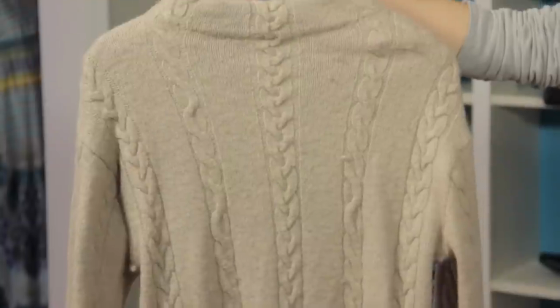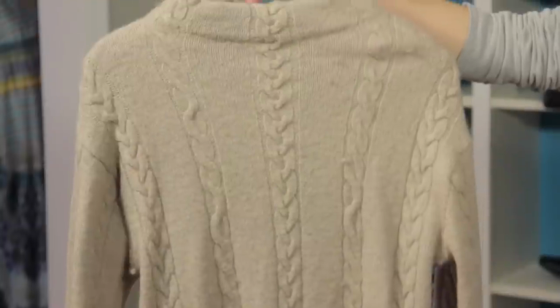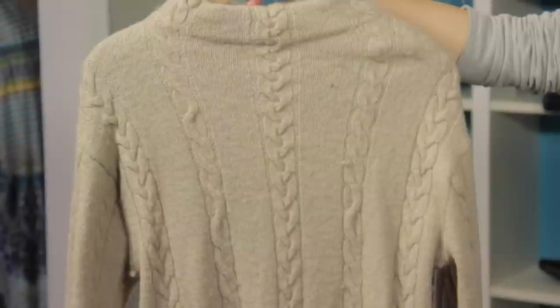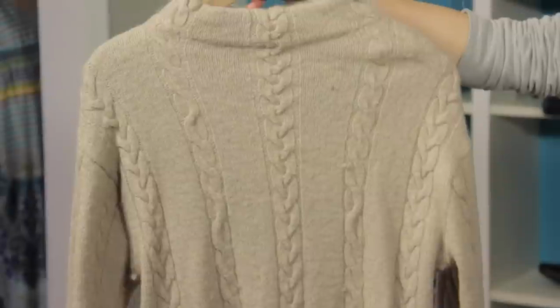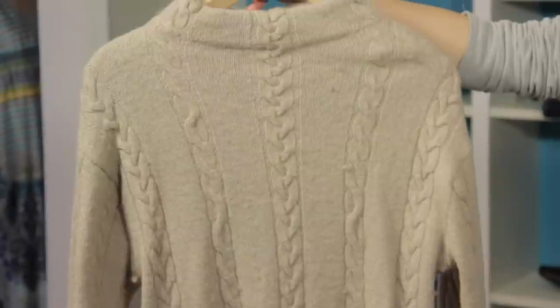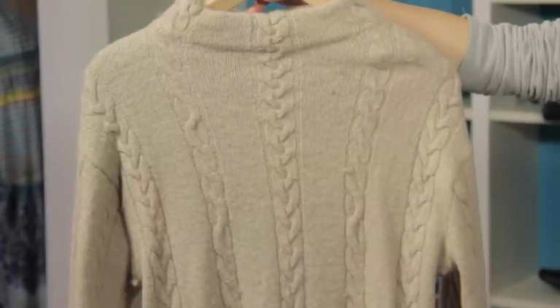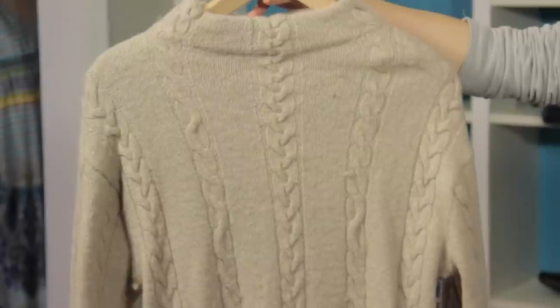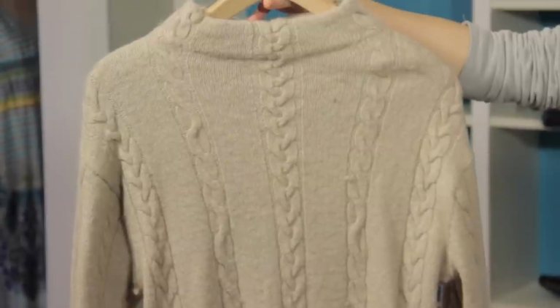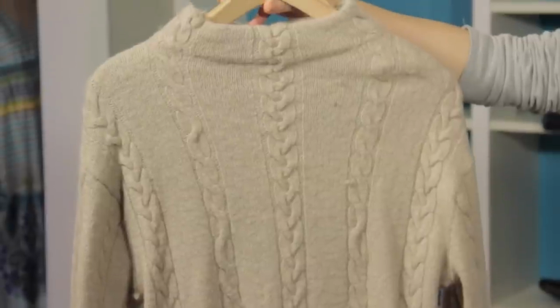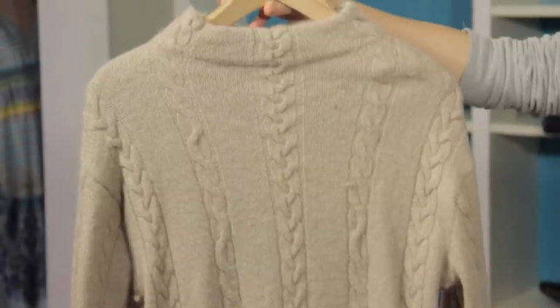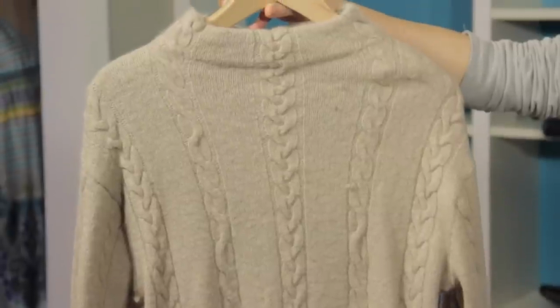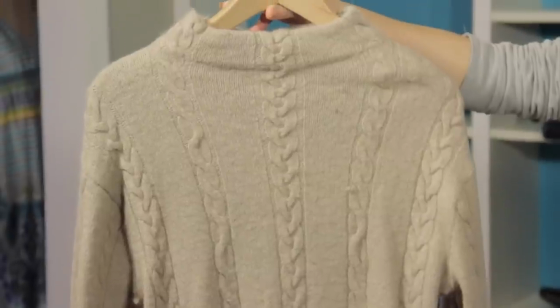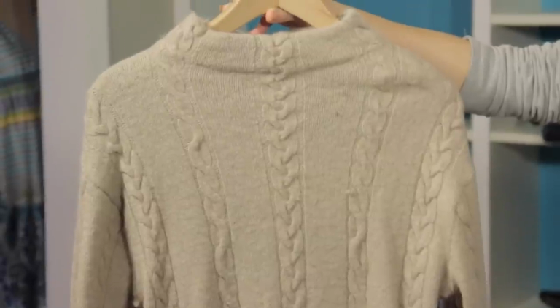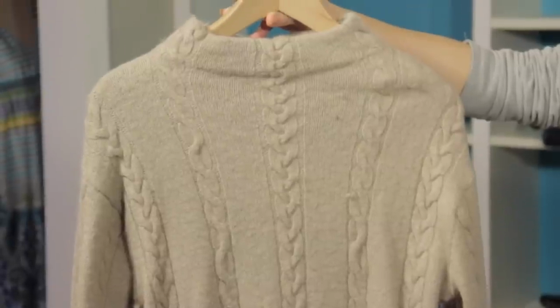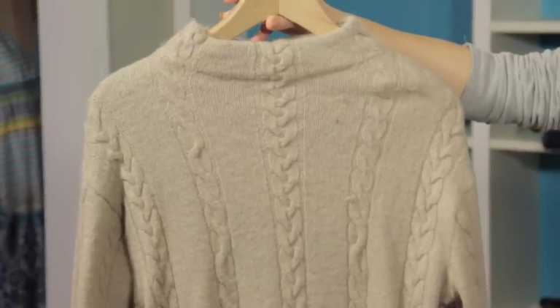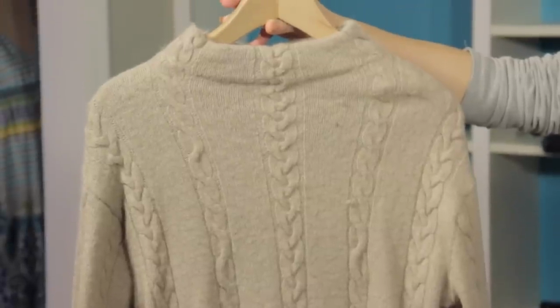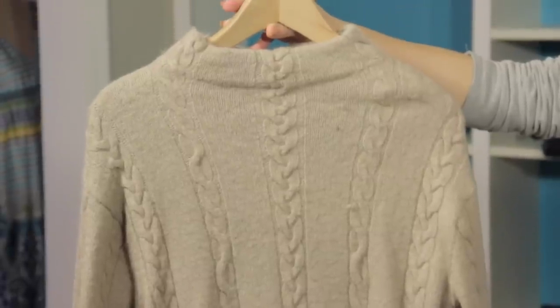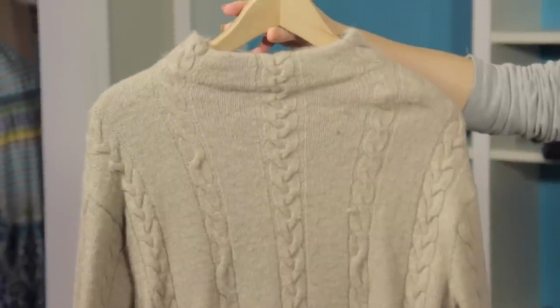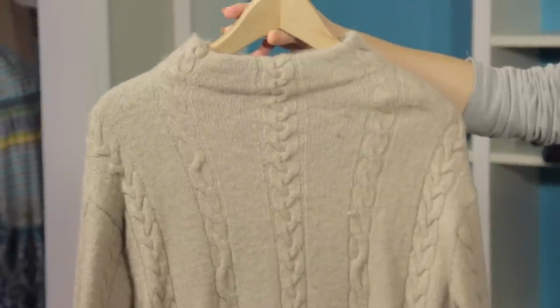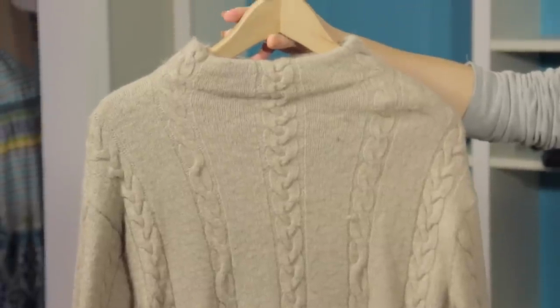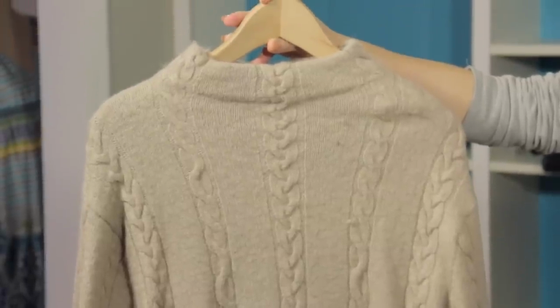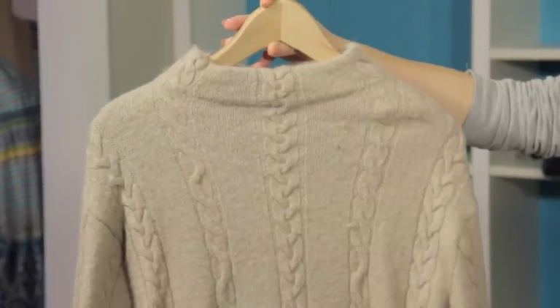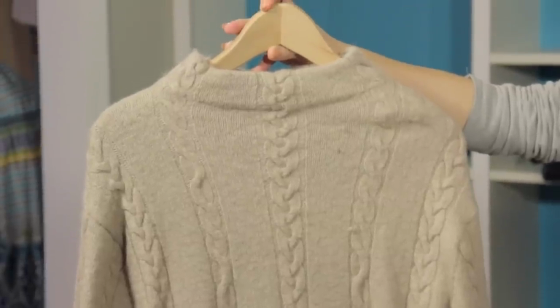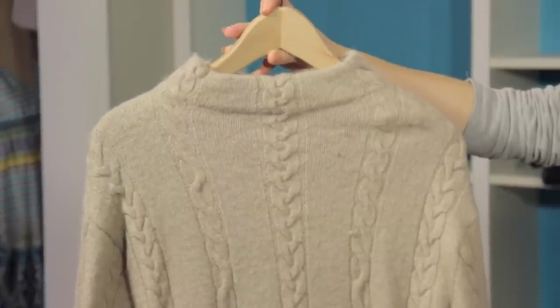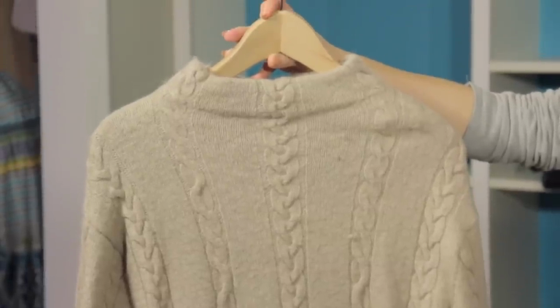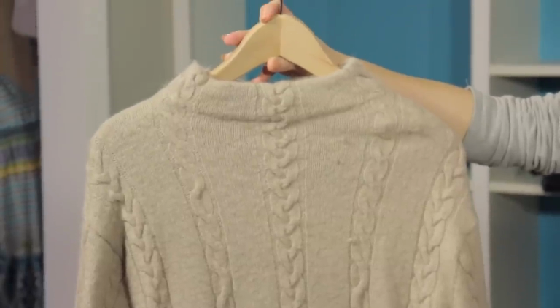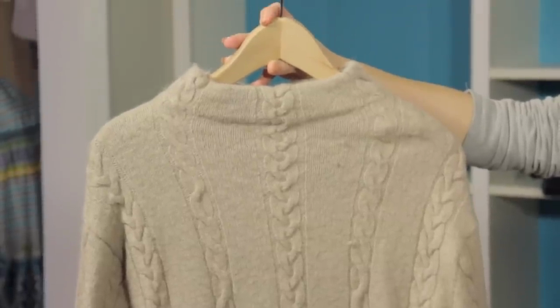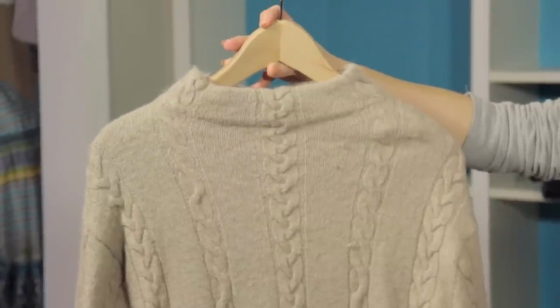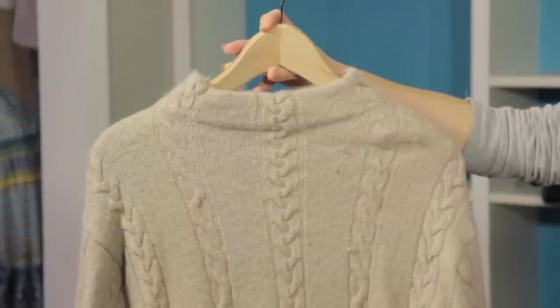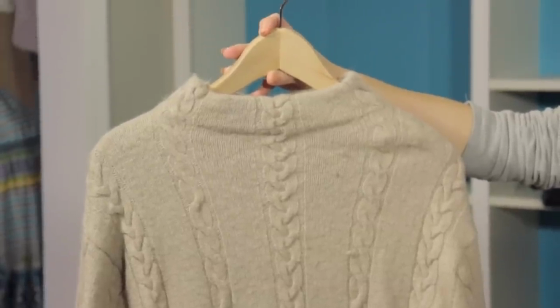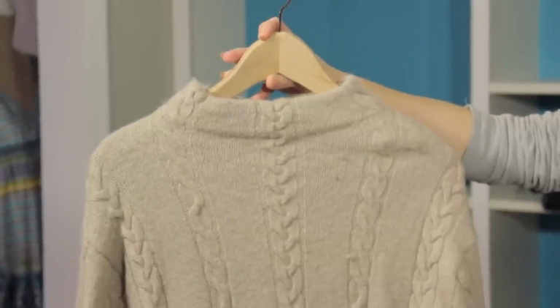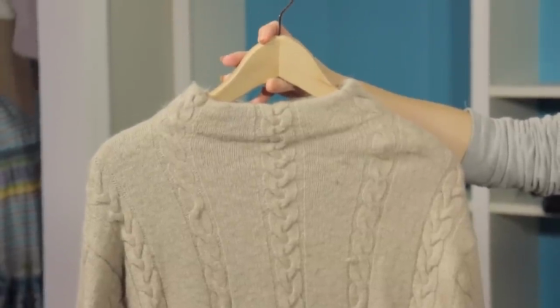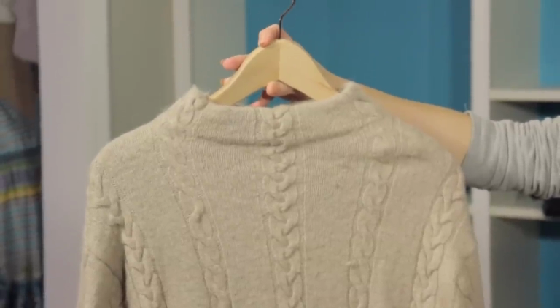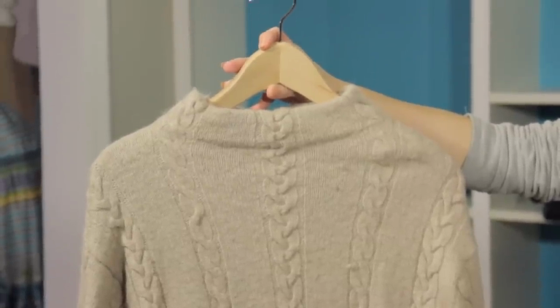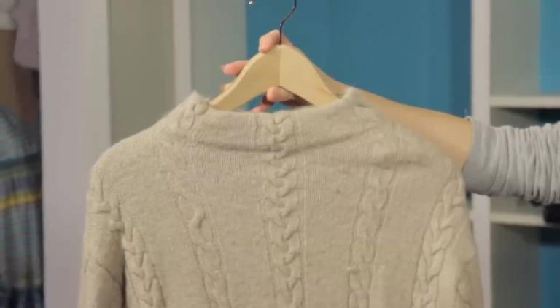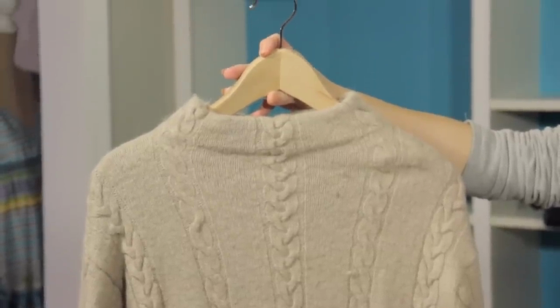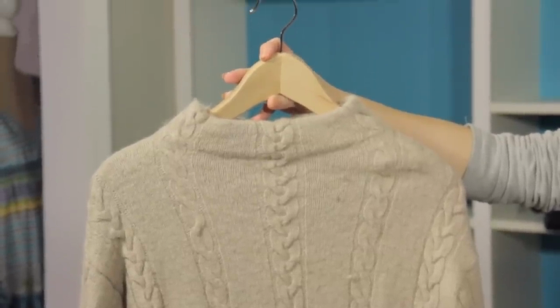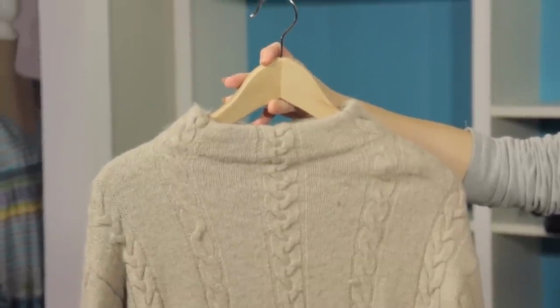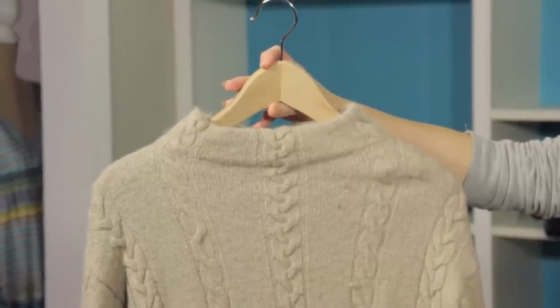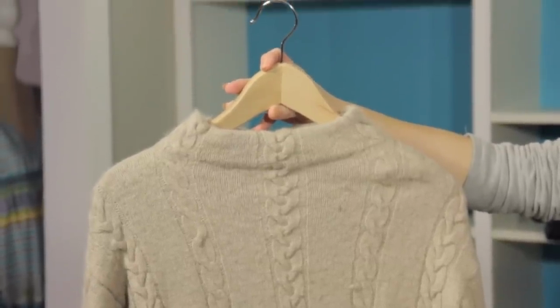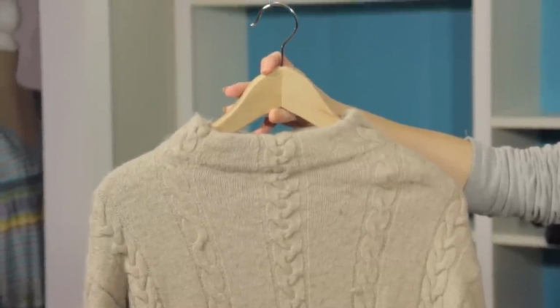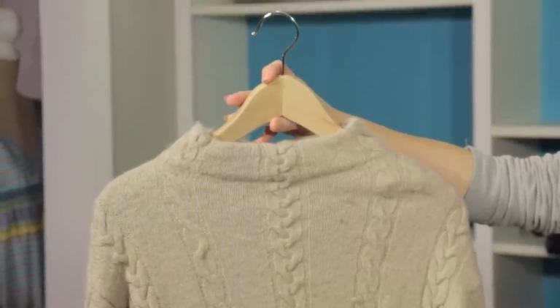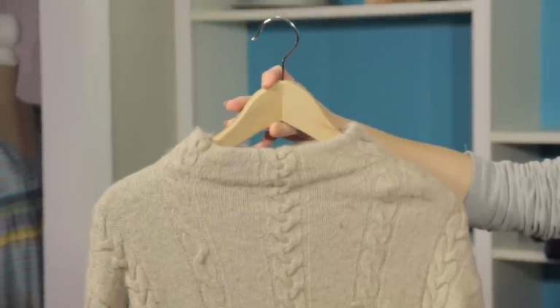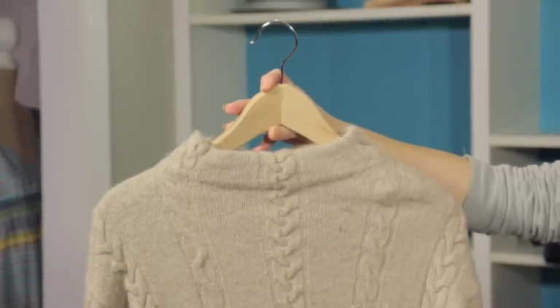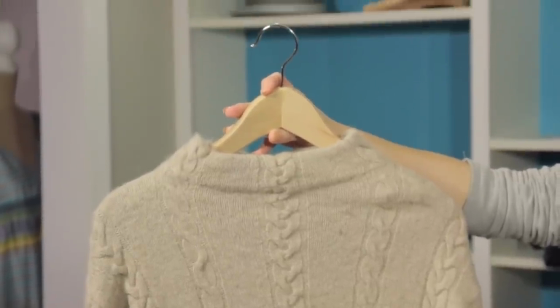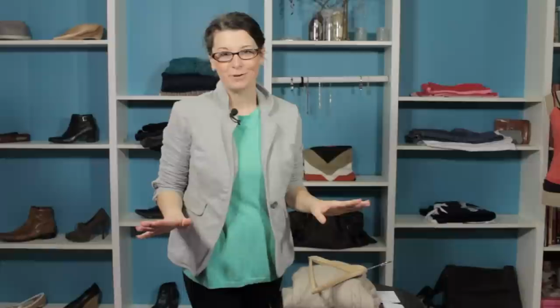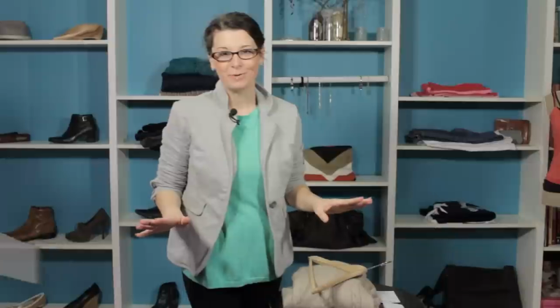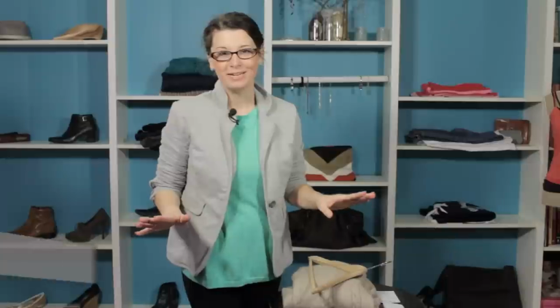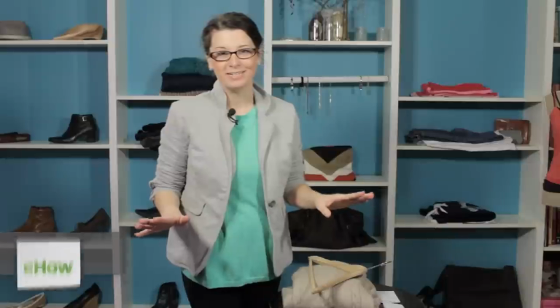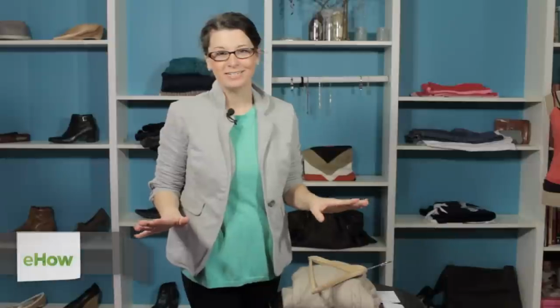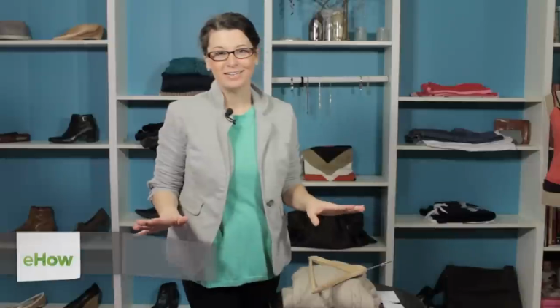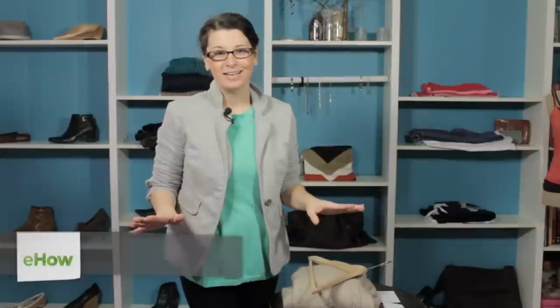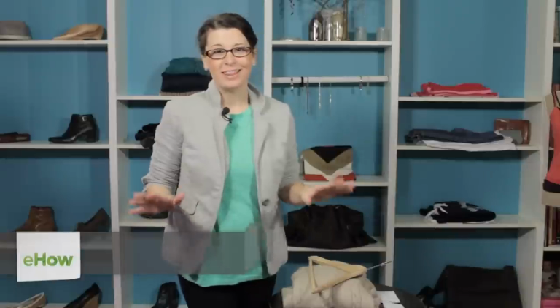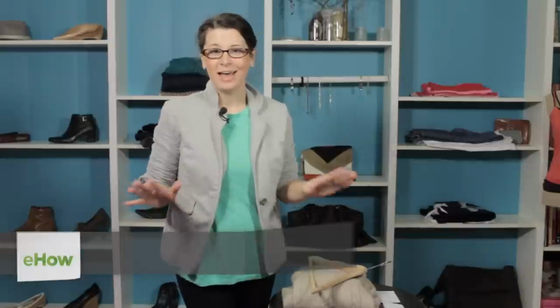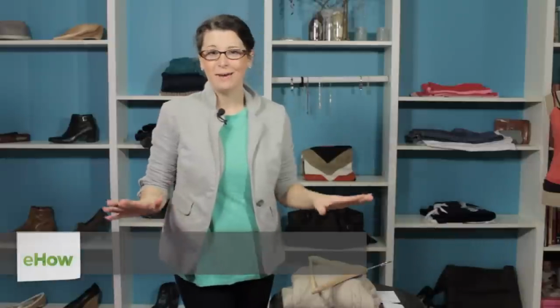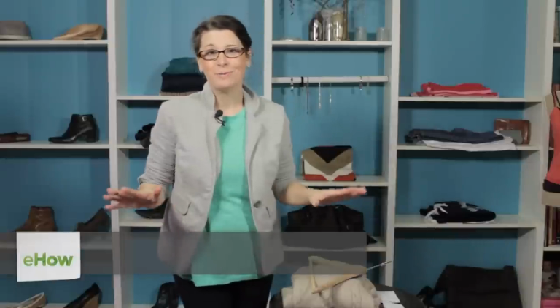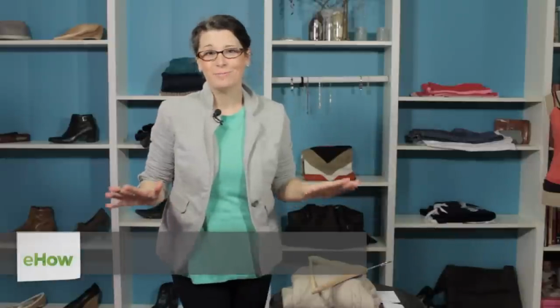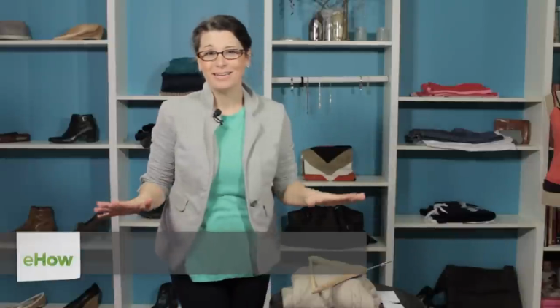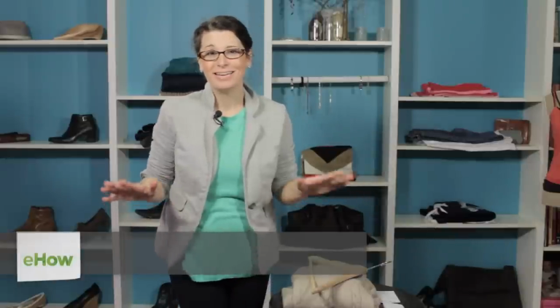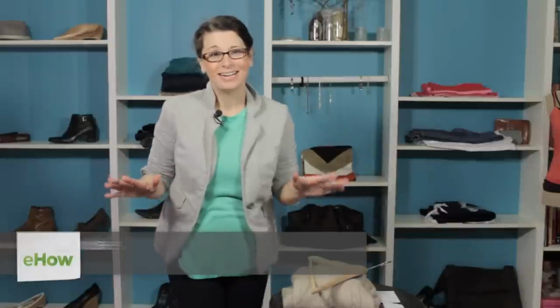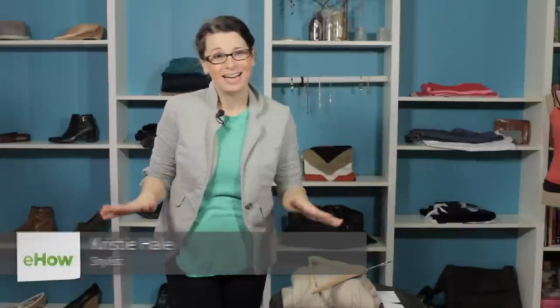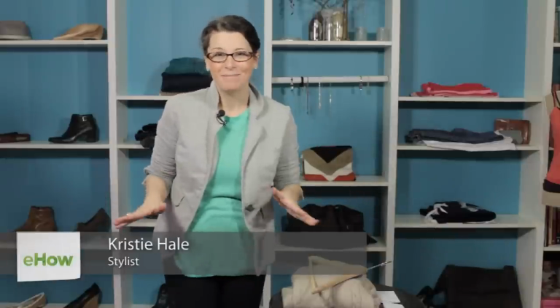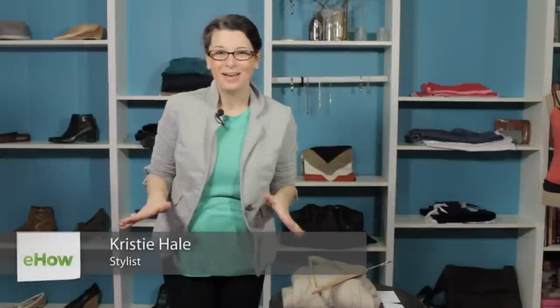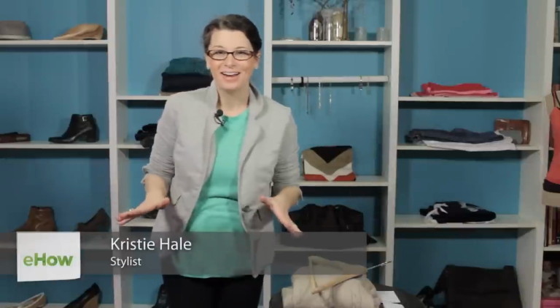Hi, I'm Christy Prince Hale, and today we're talking about how to hang sweaters so they don't get ruined. That would be a nightmare.